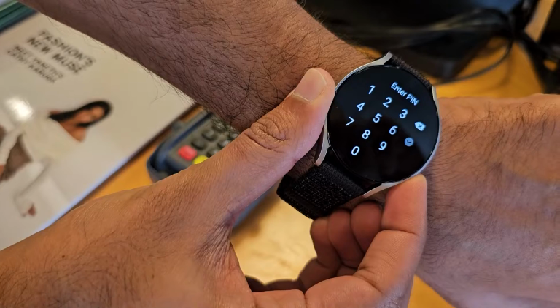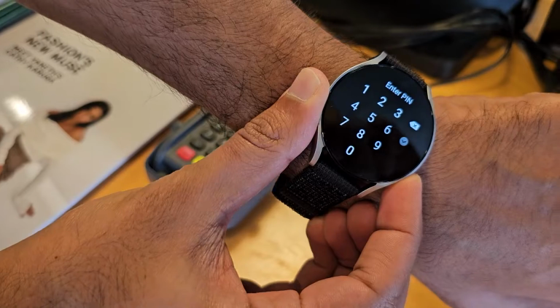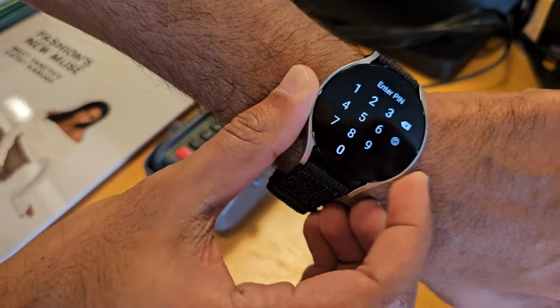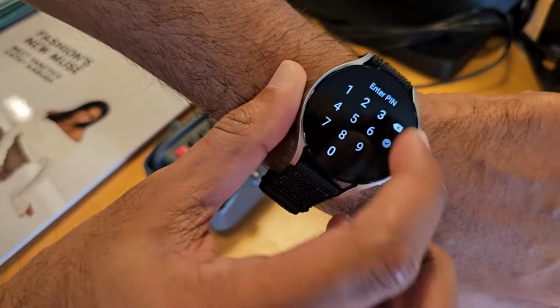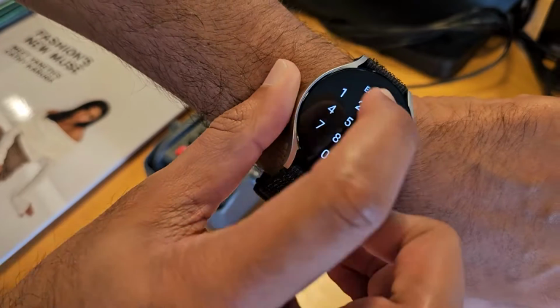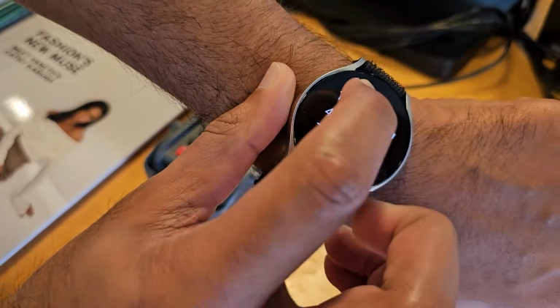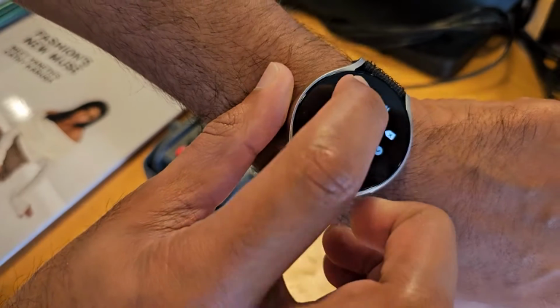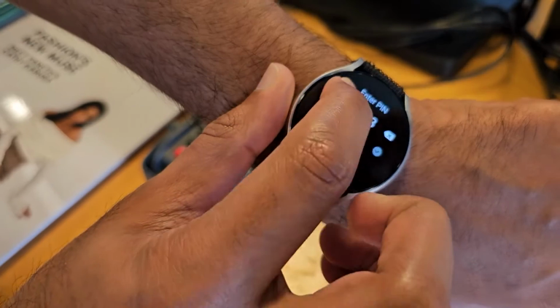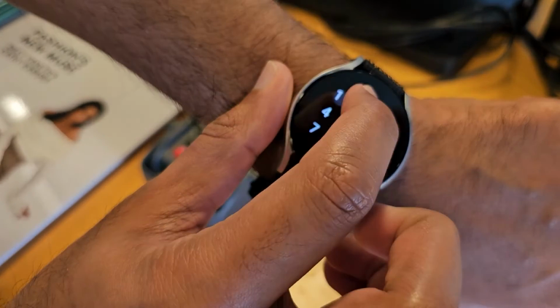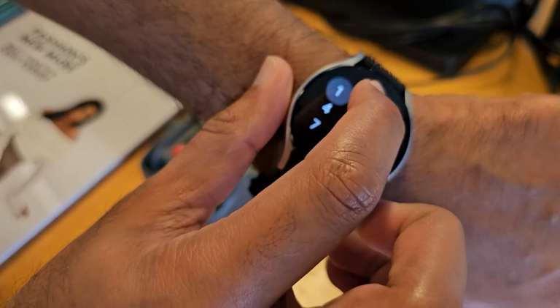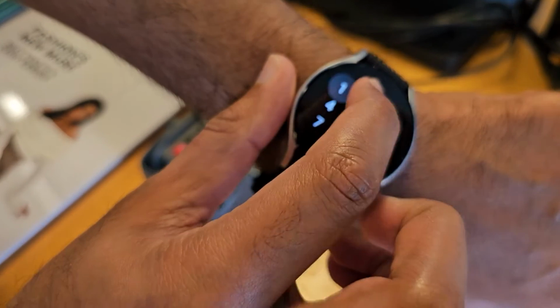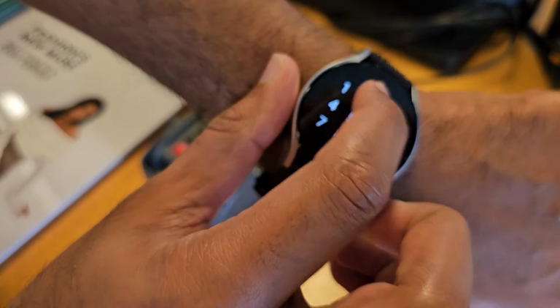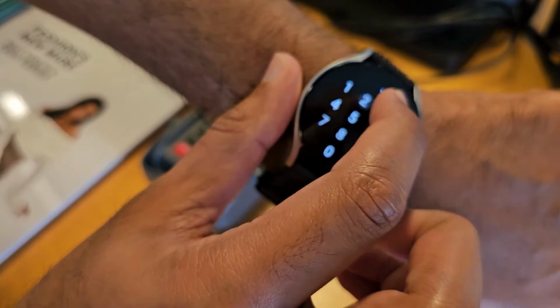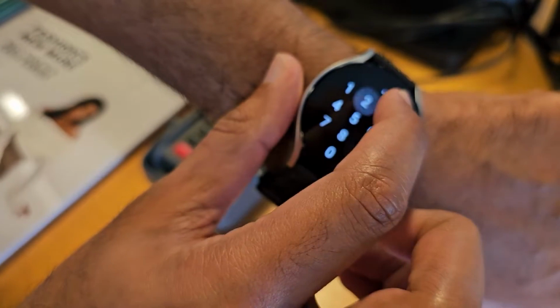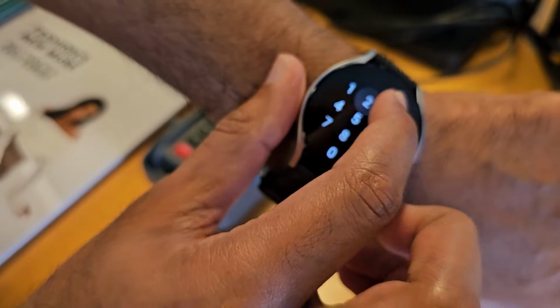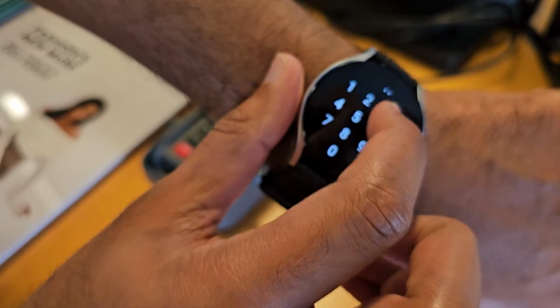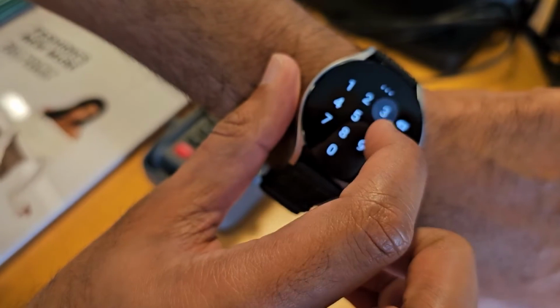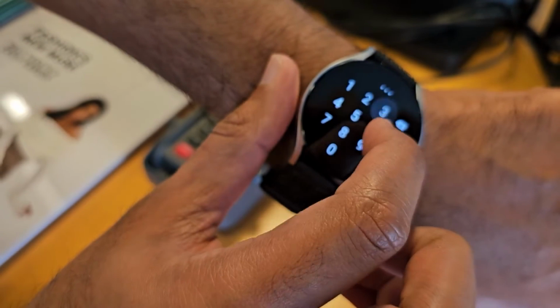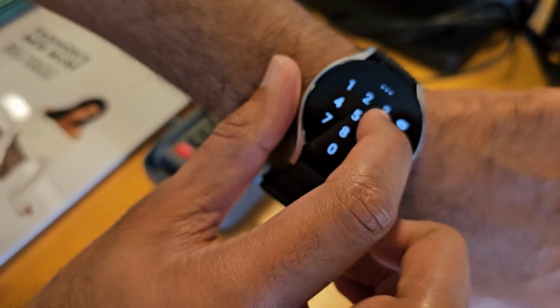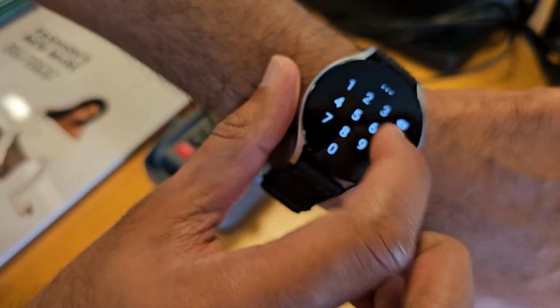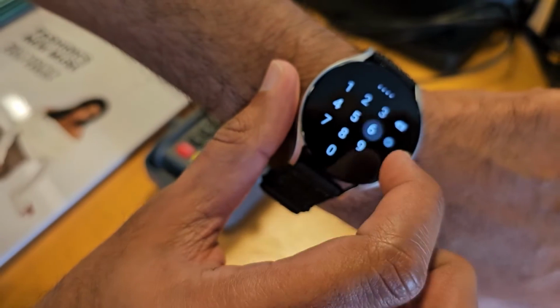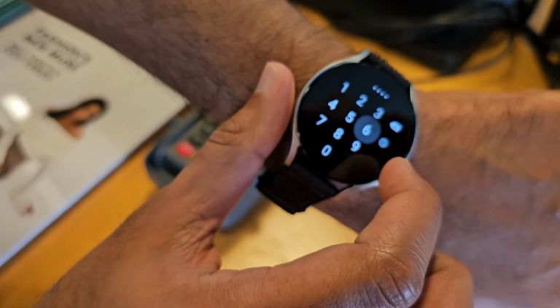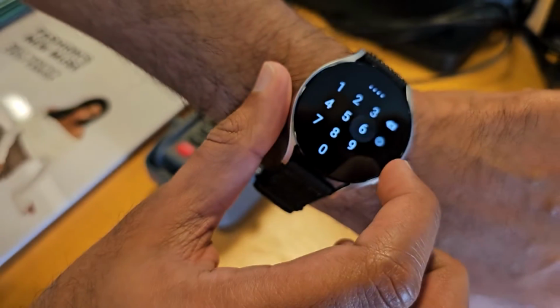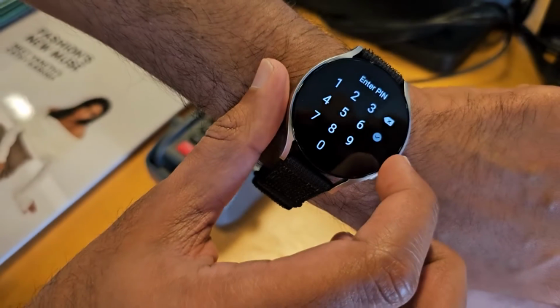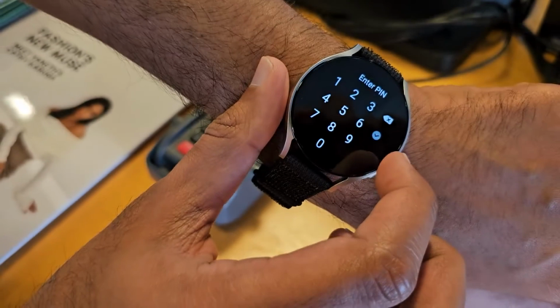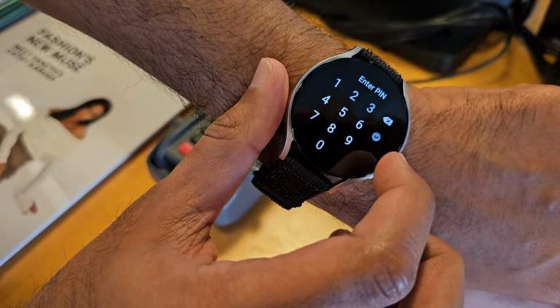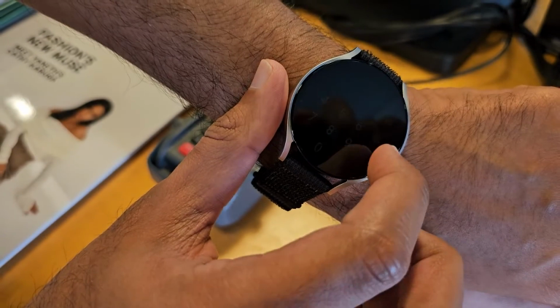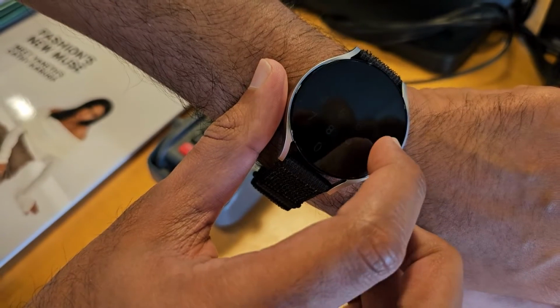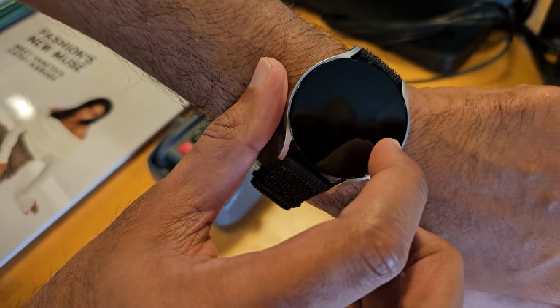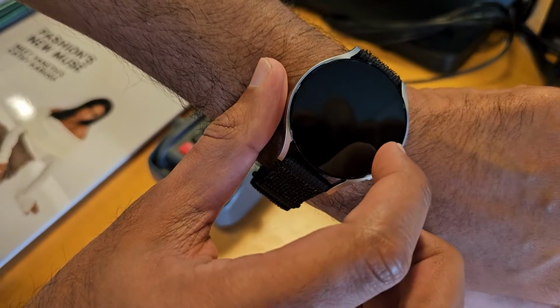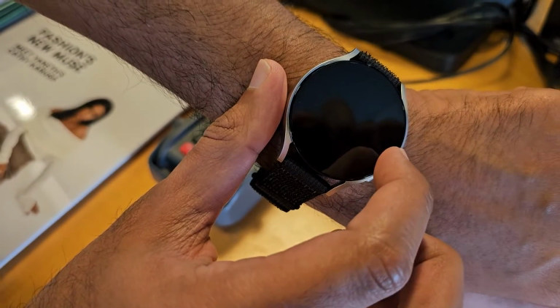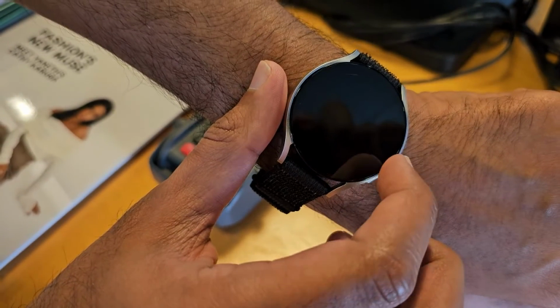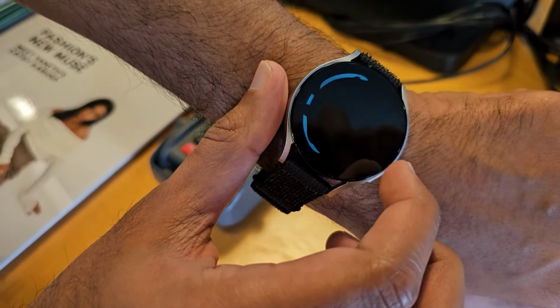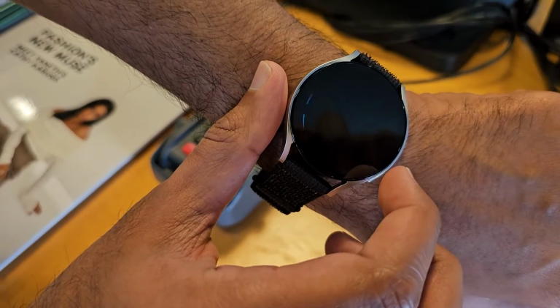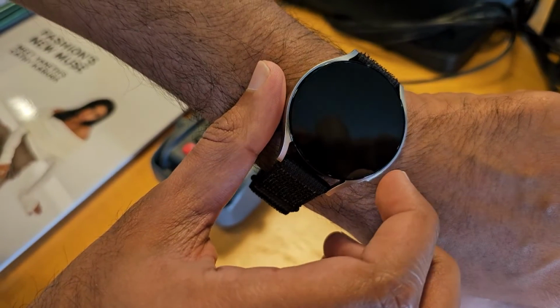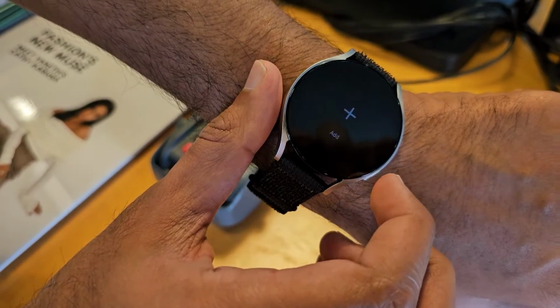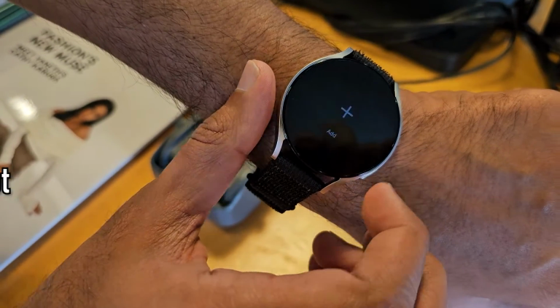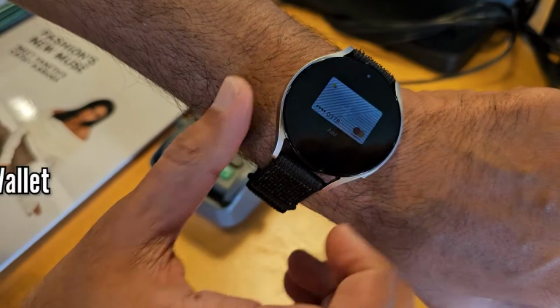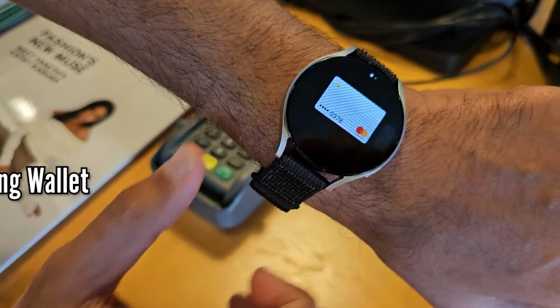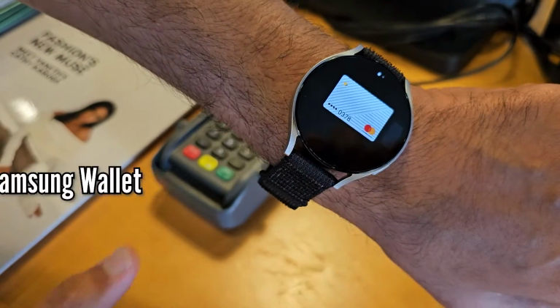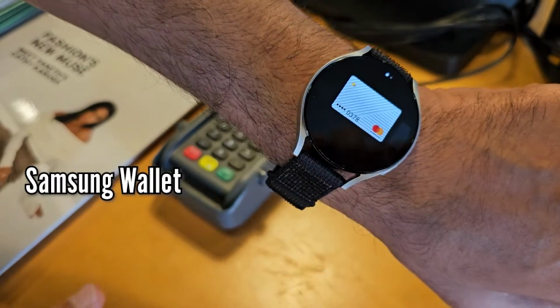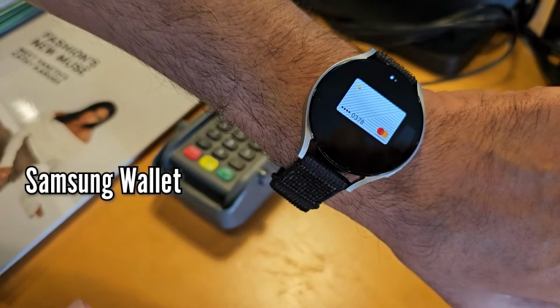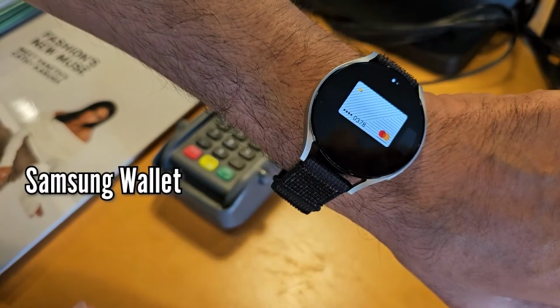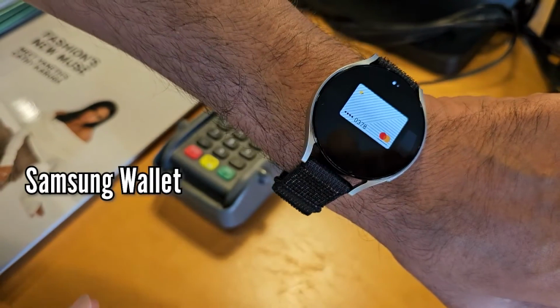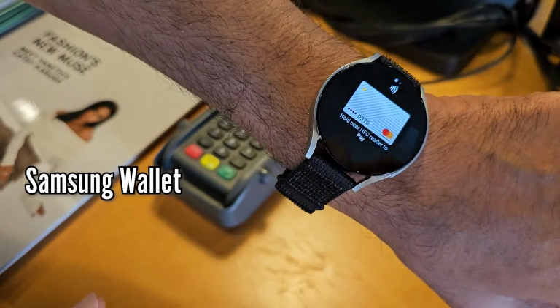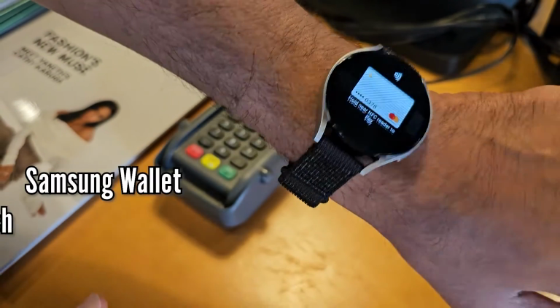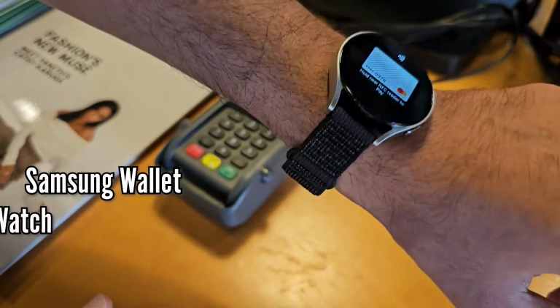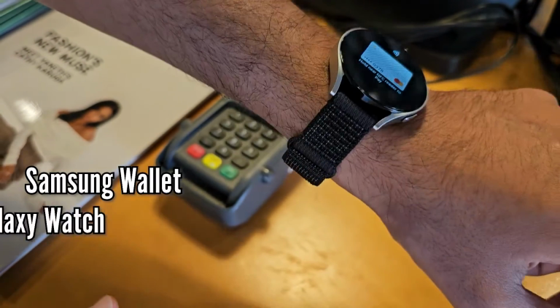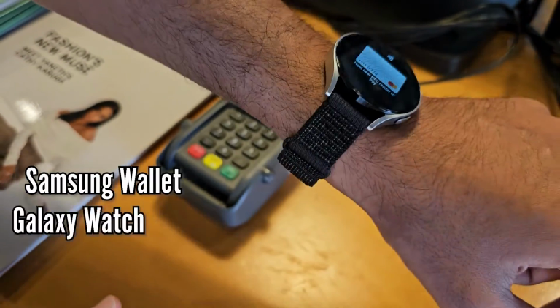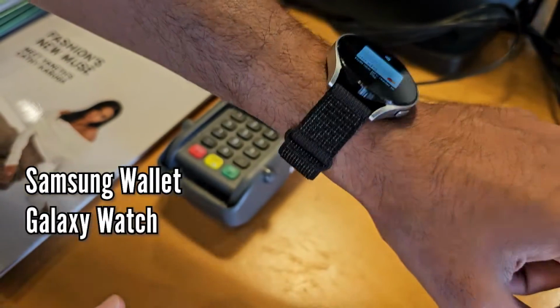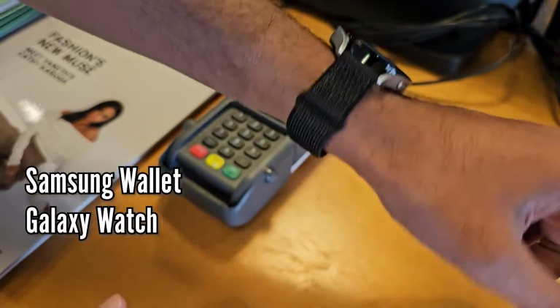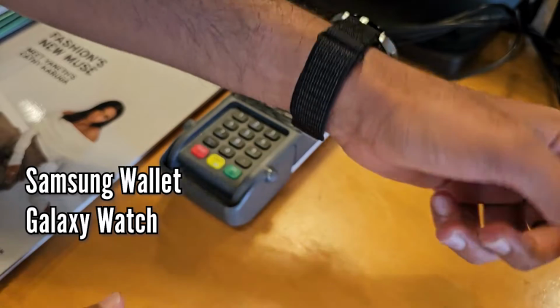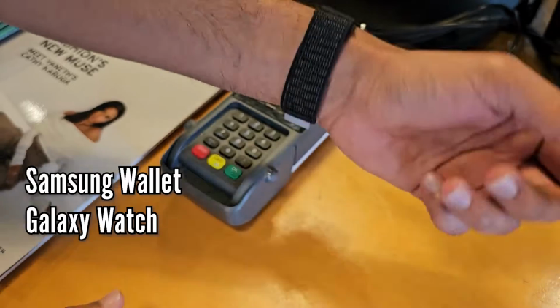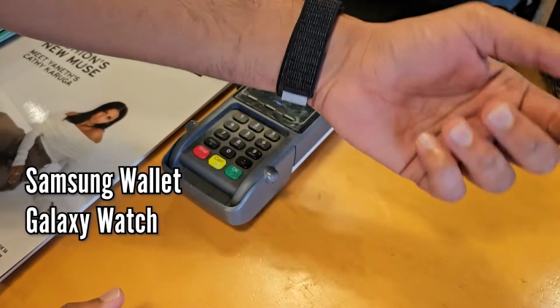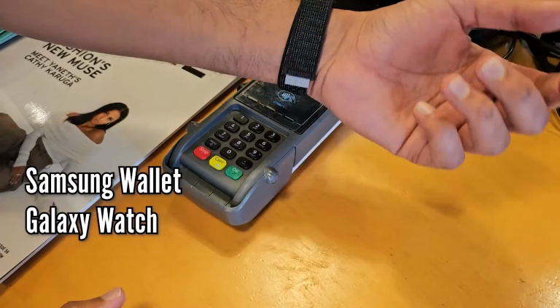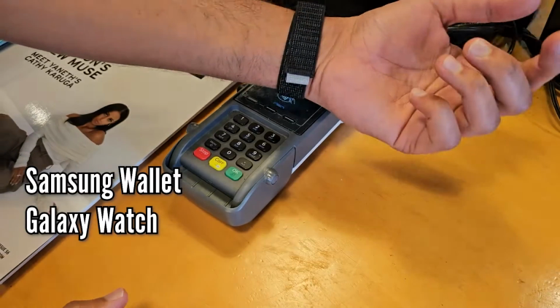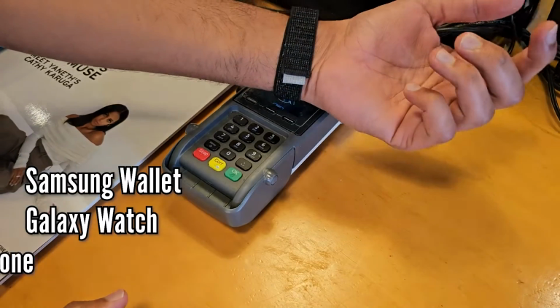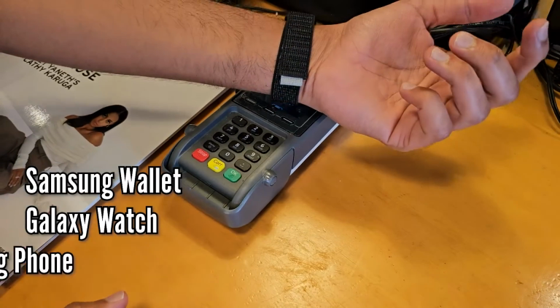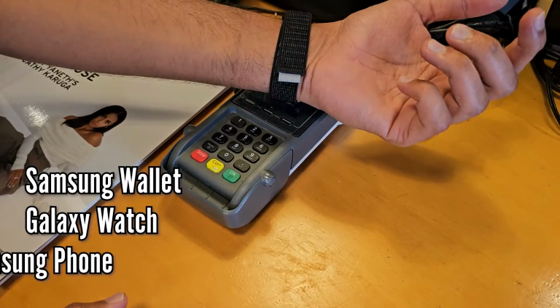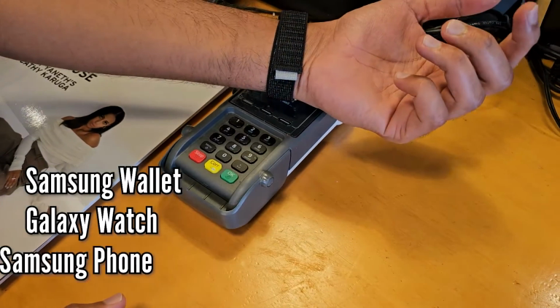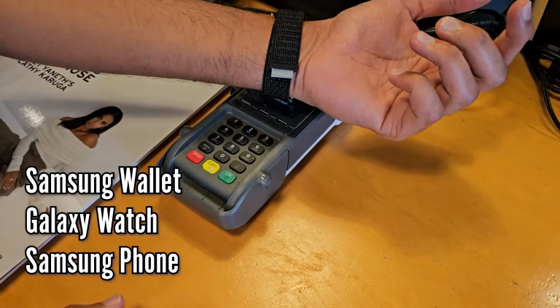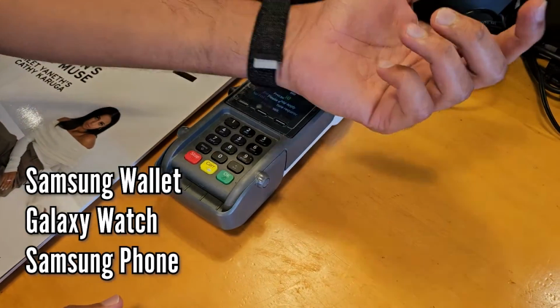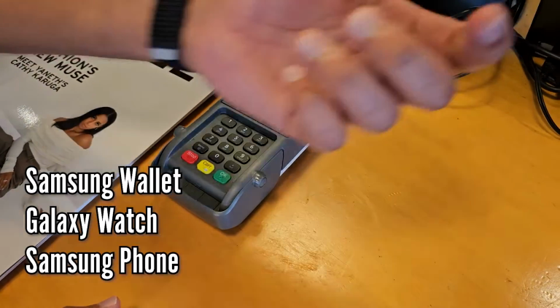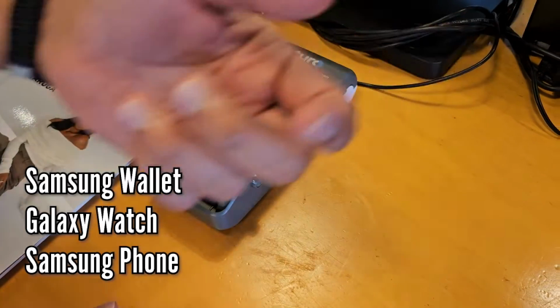What is up everyone. In this video, we'll learn to set up and use Samsung Wallet on Galaxy Watch with a Samsung phone.